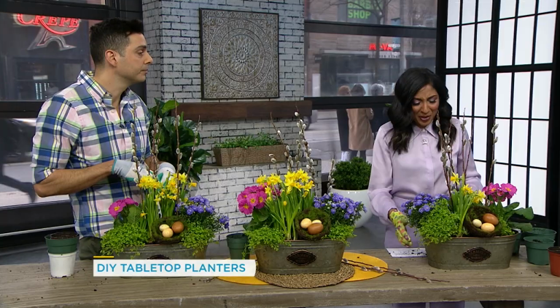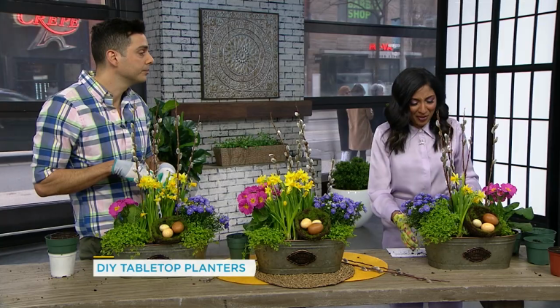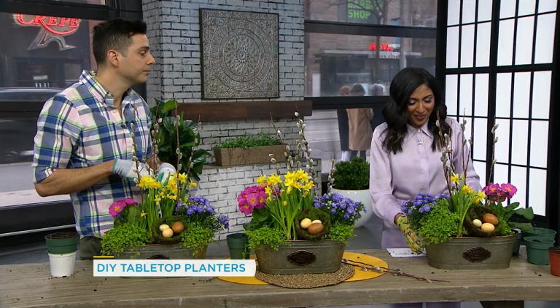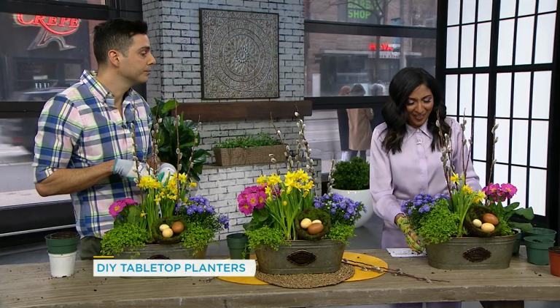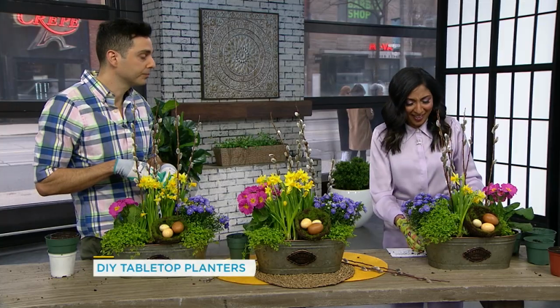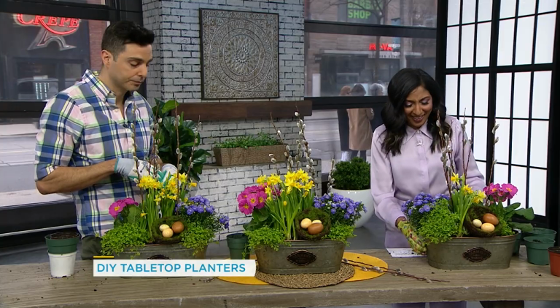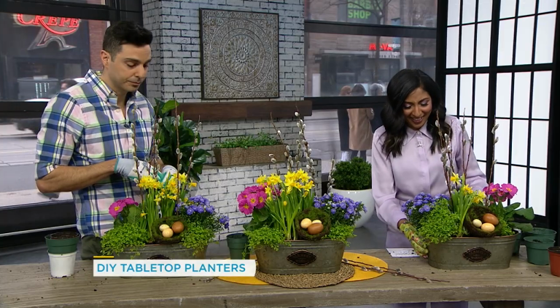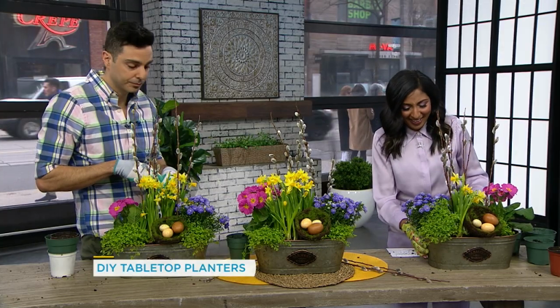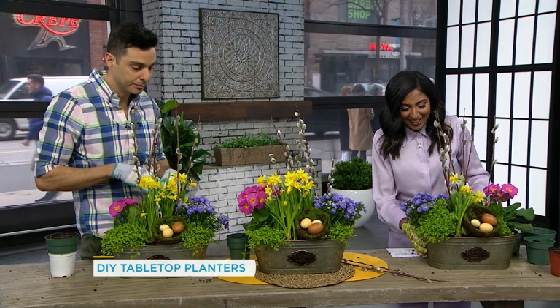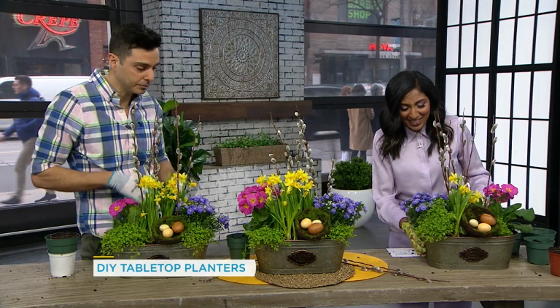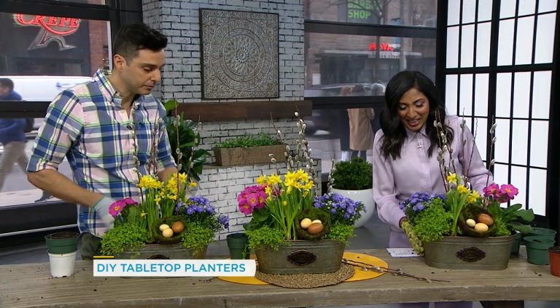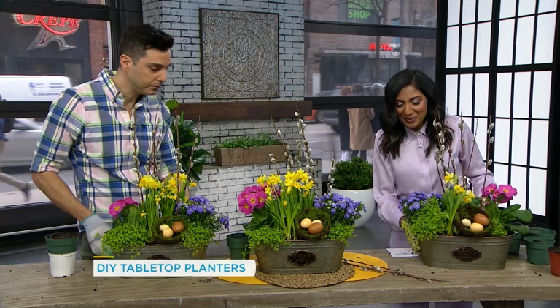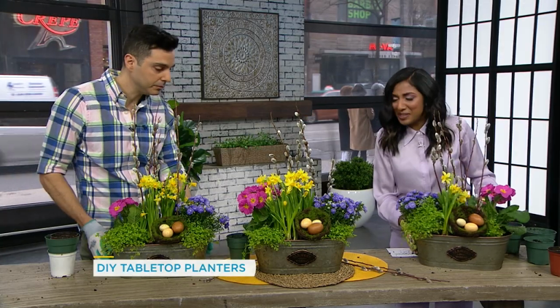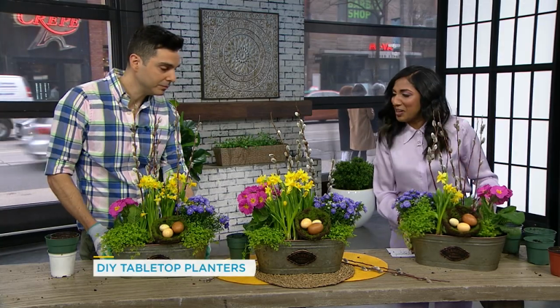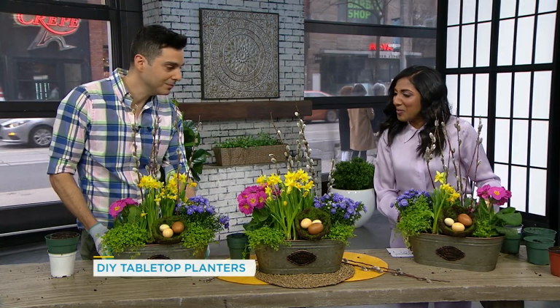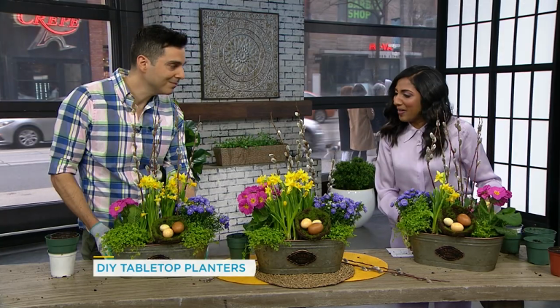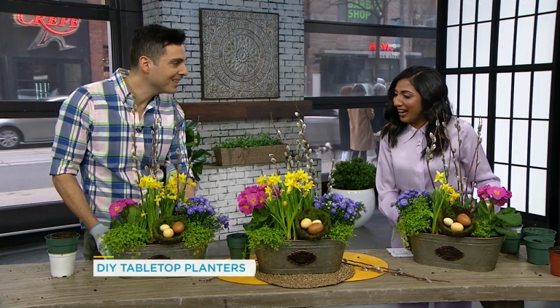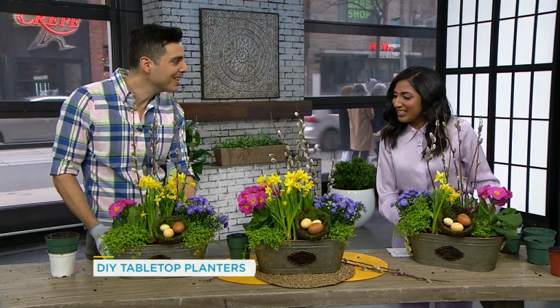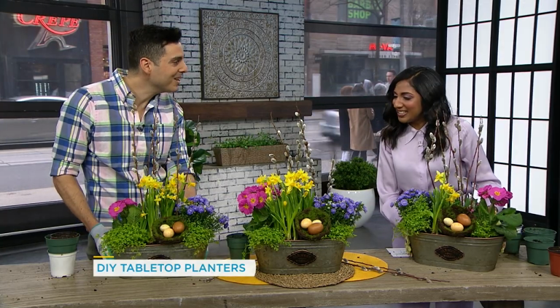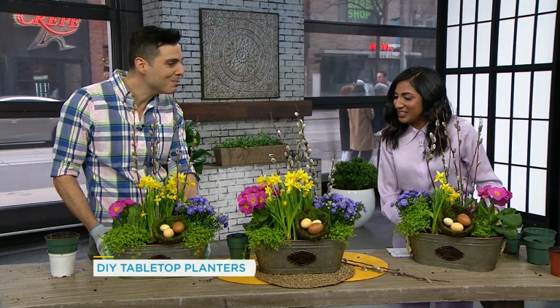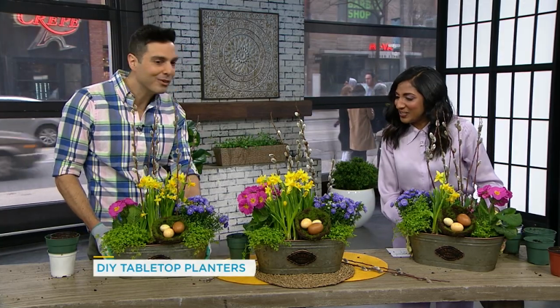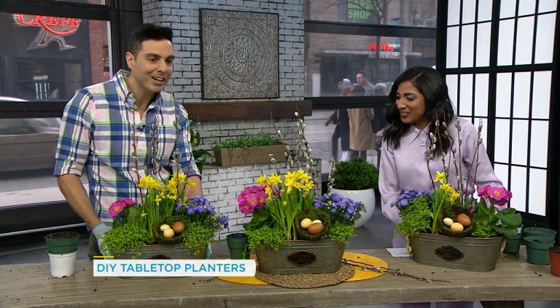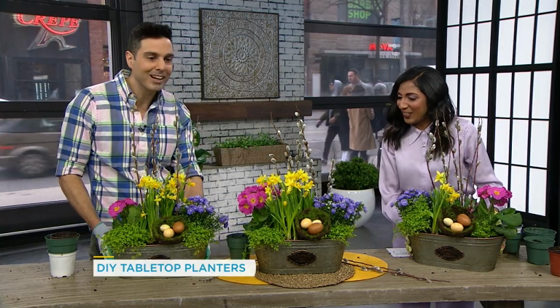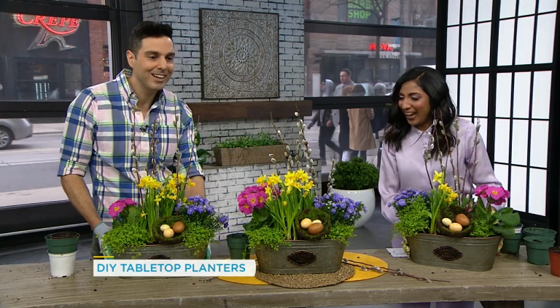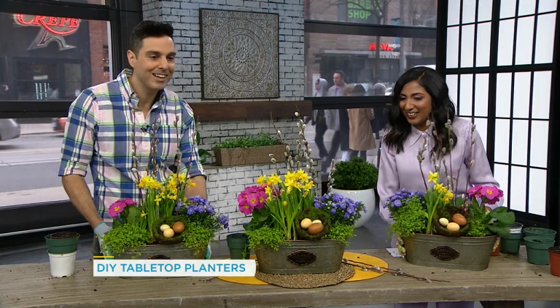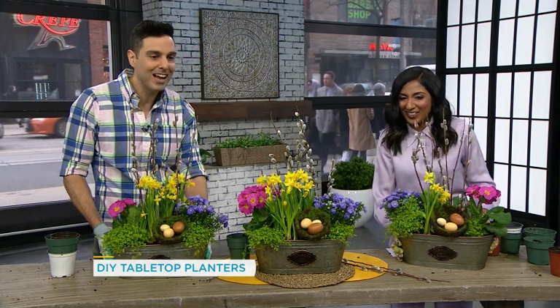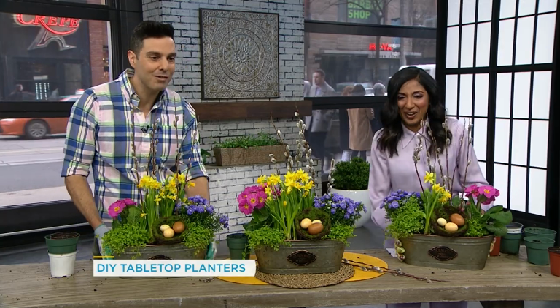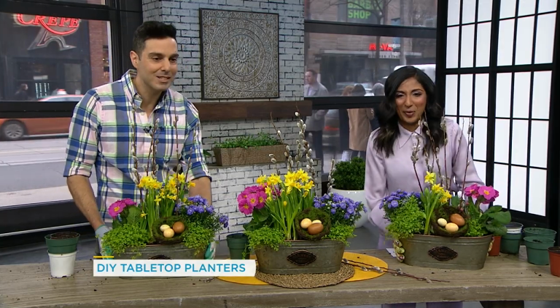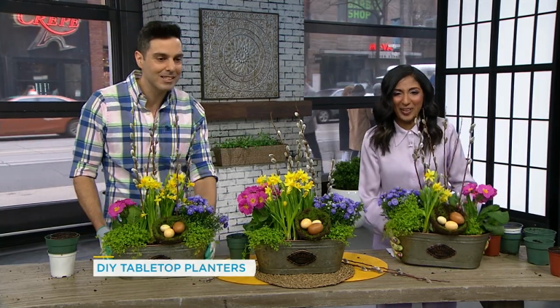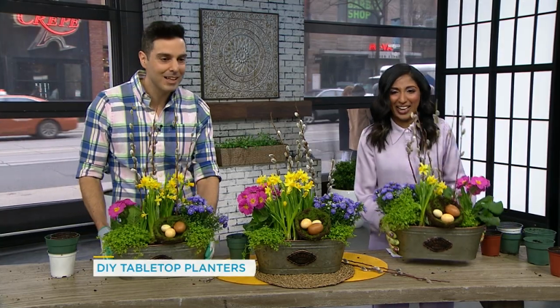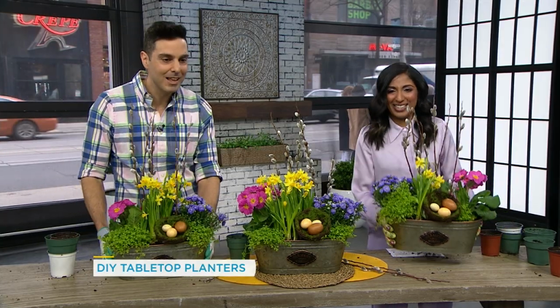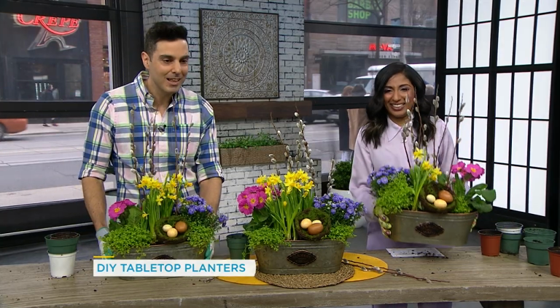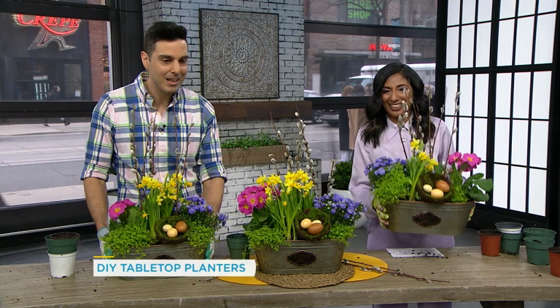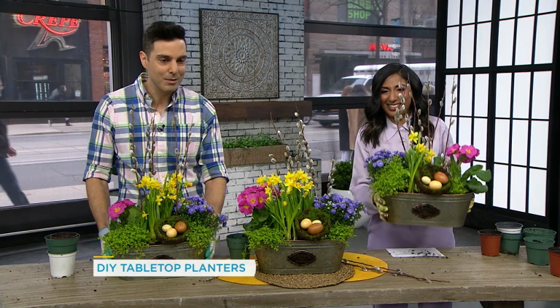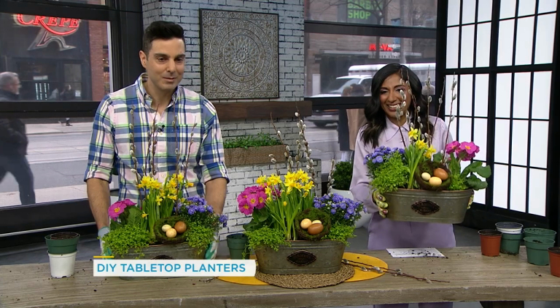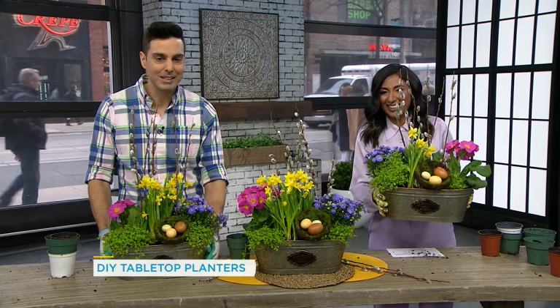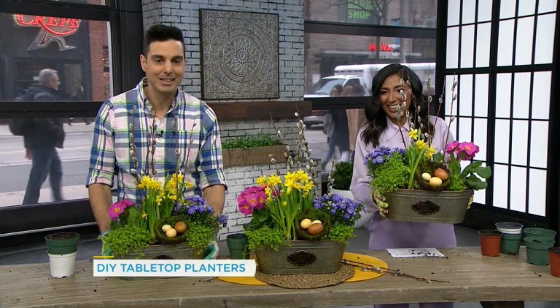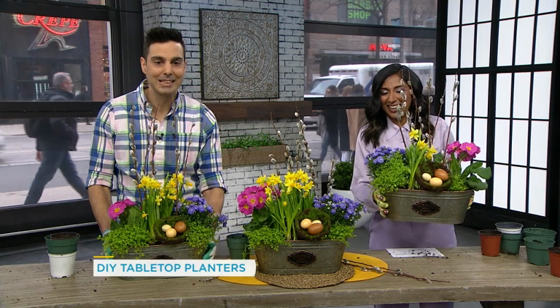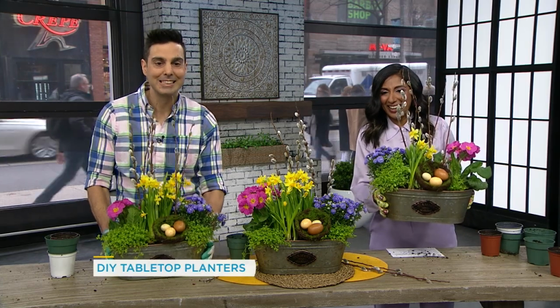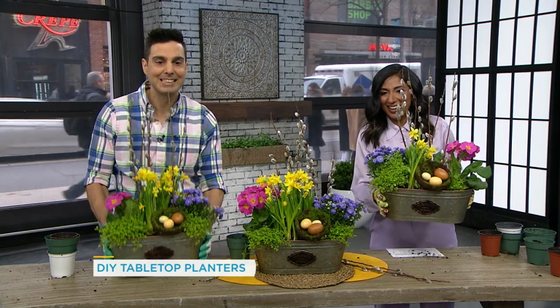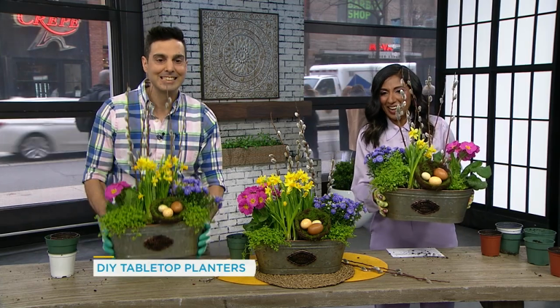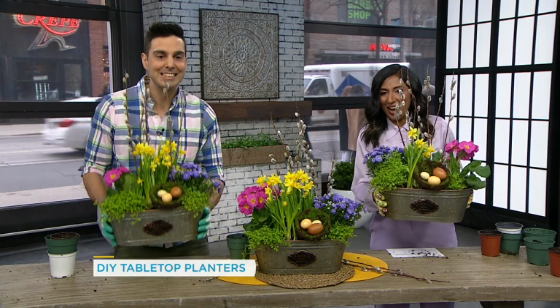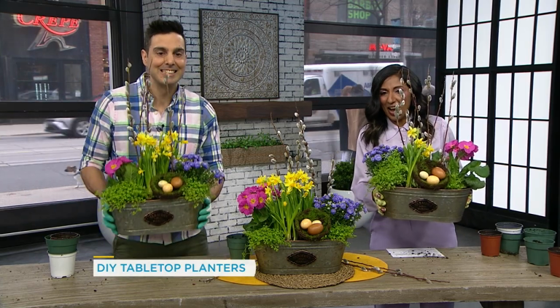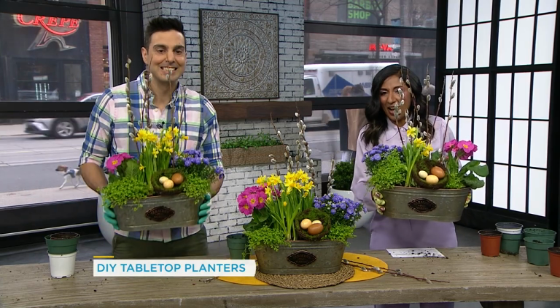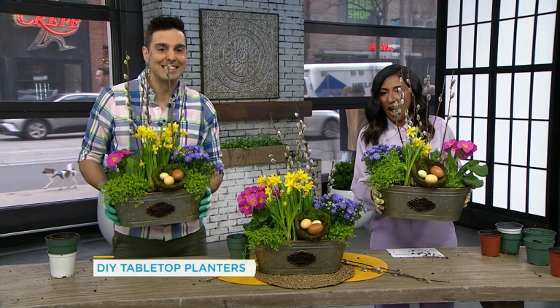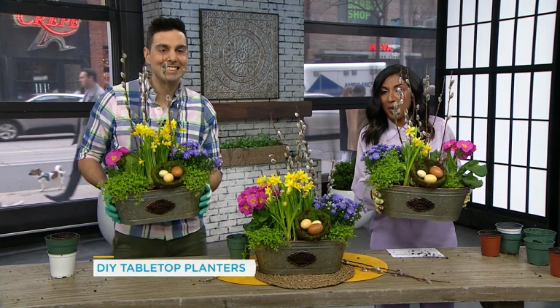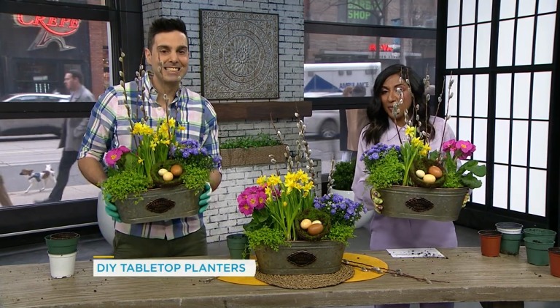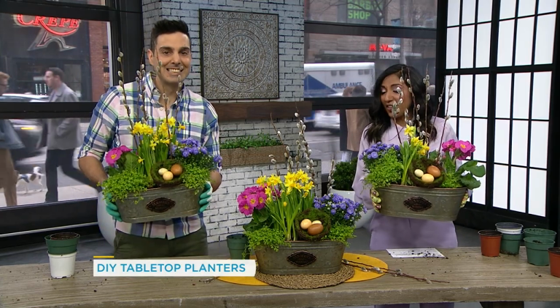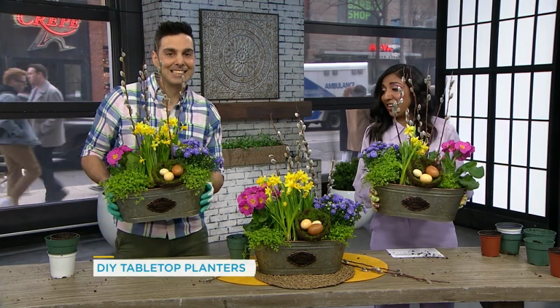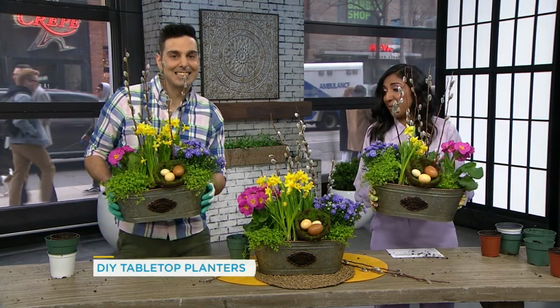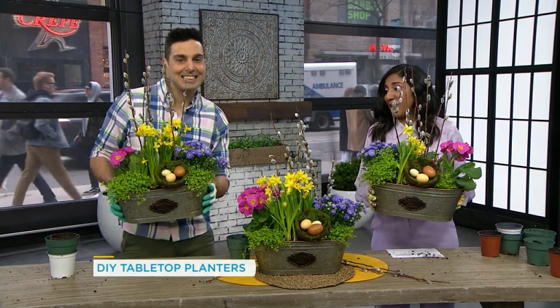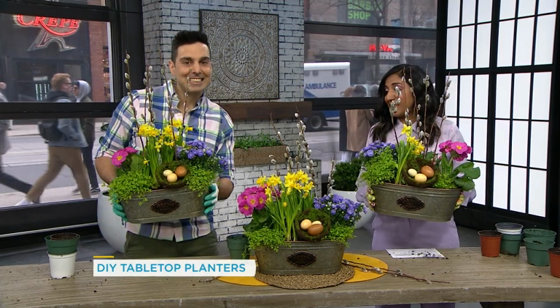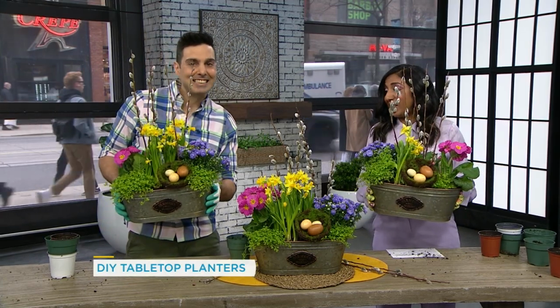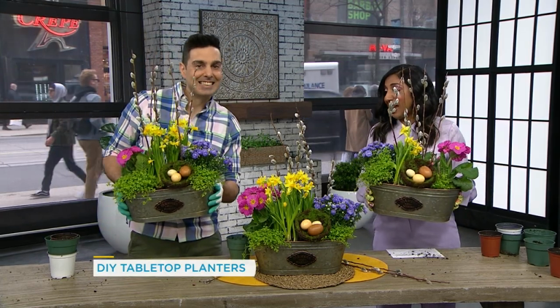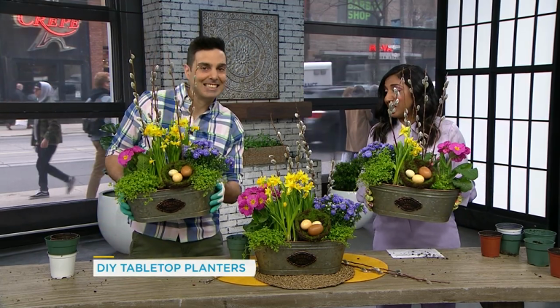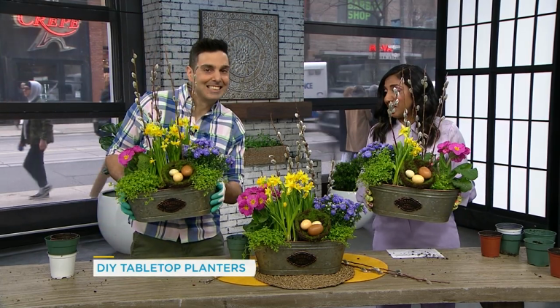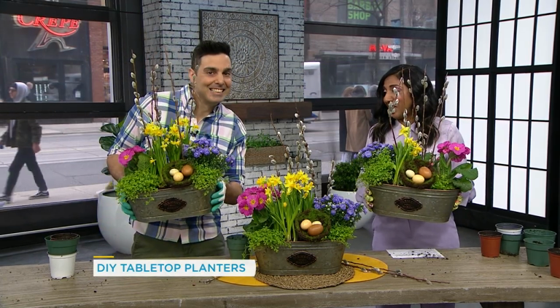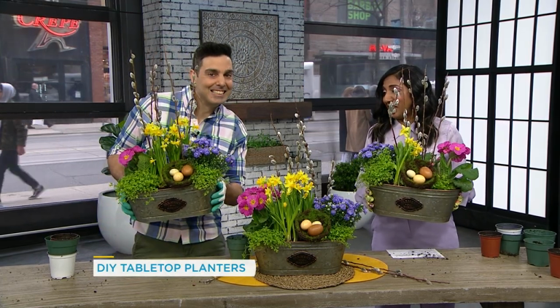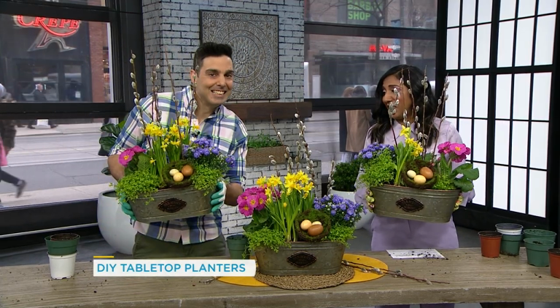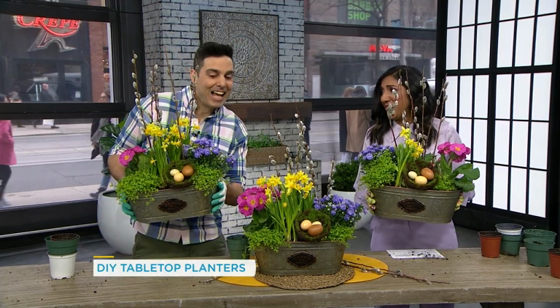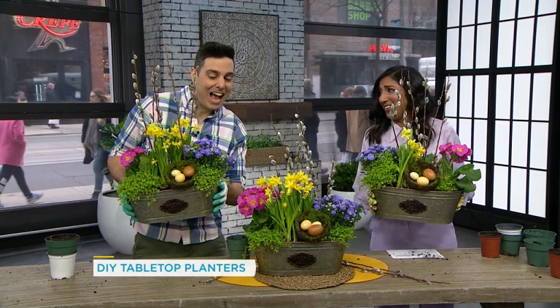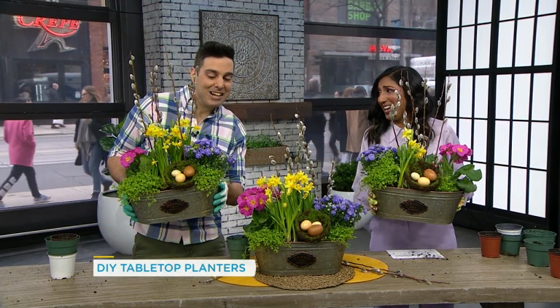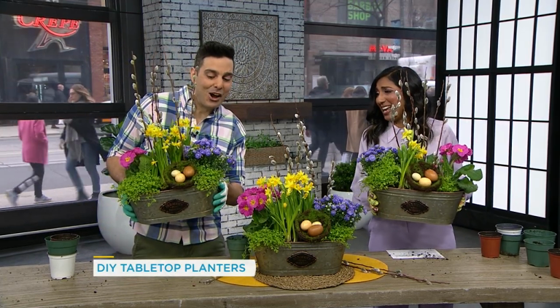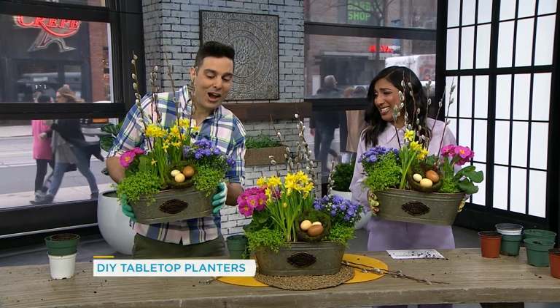Thank you so much, this is great. Look at our planters! I'm very impressed that our eggs aren't falling out of there.